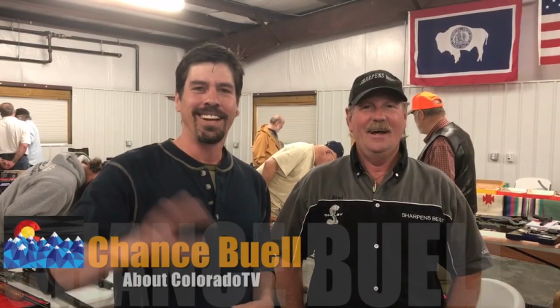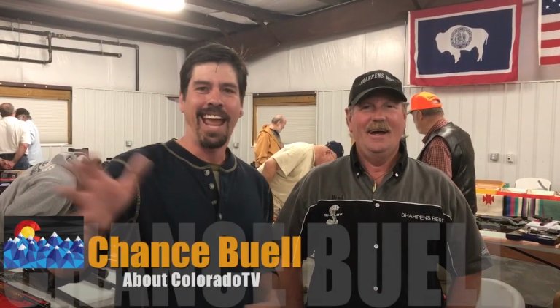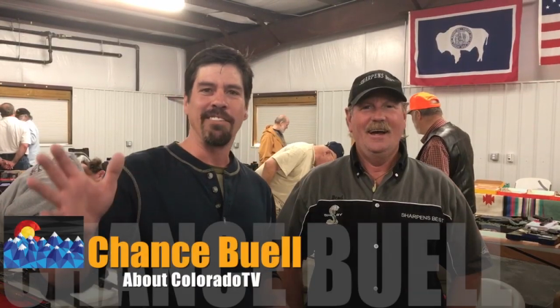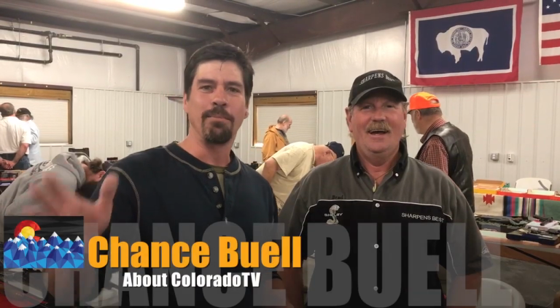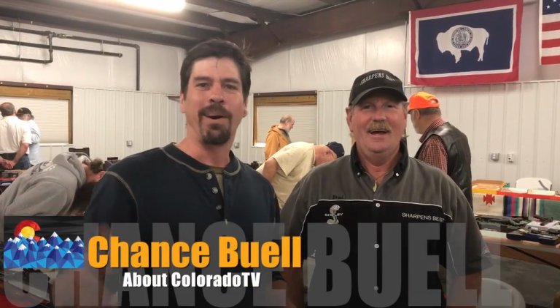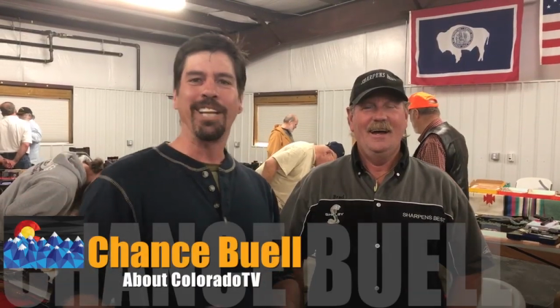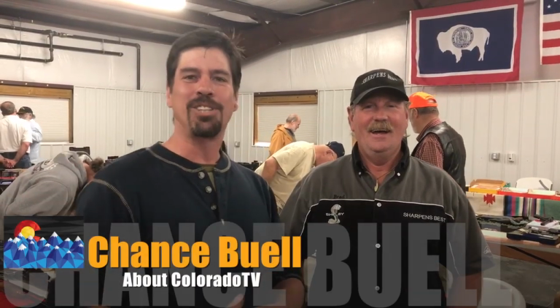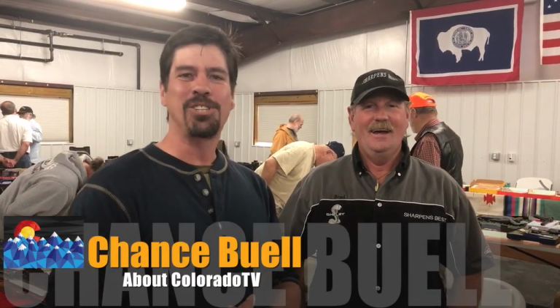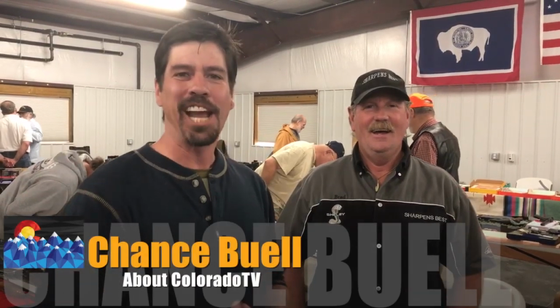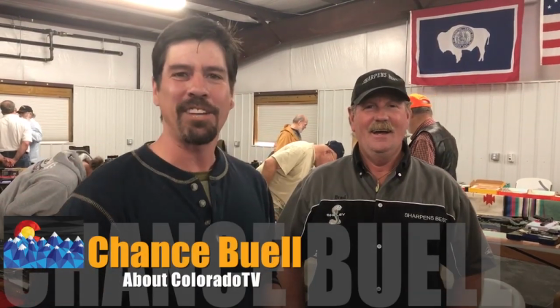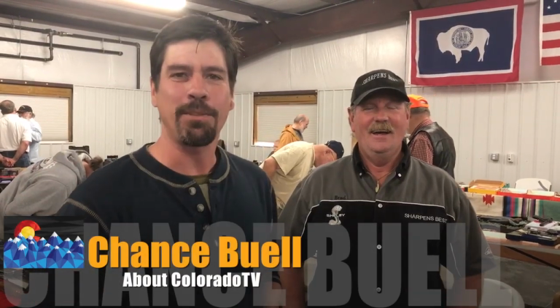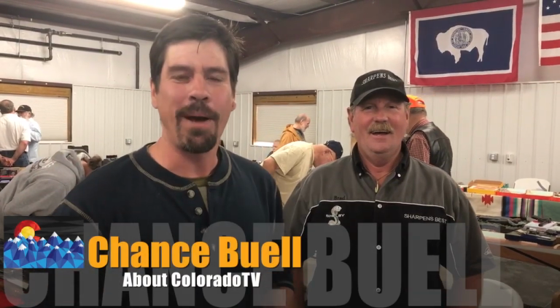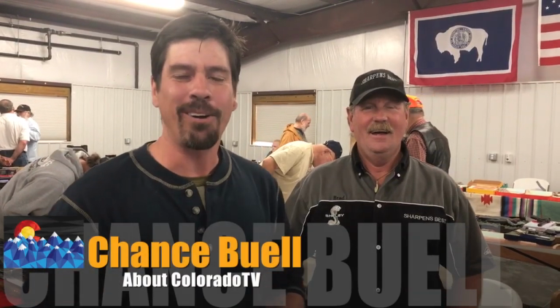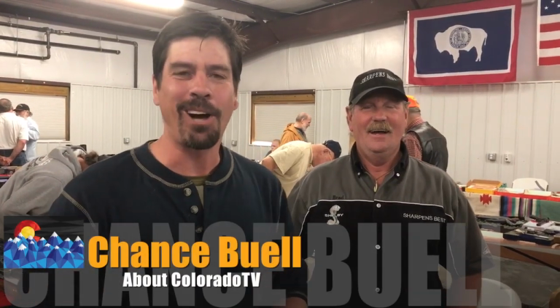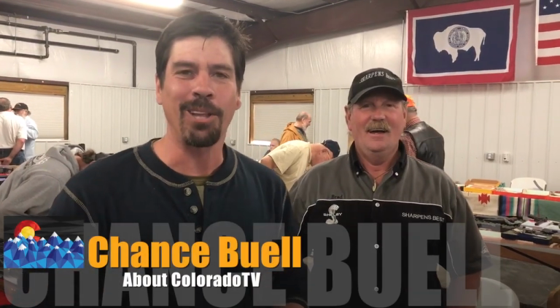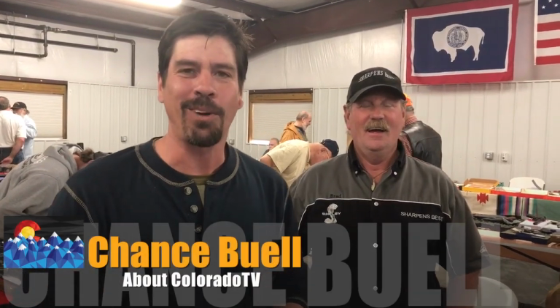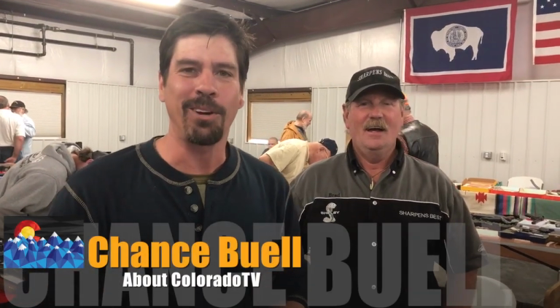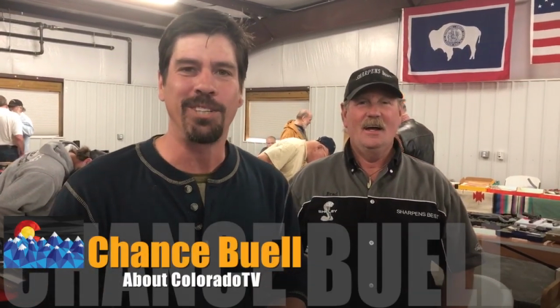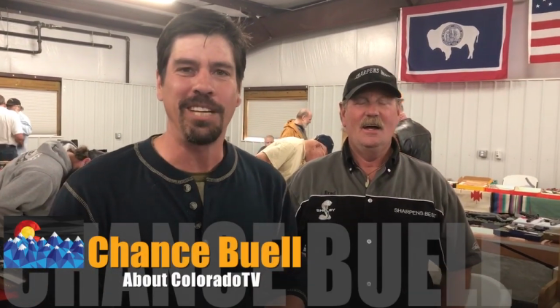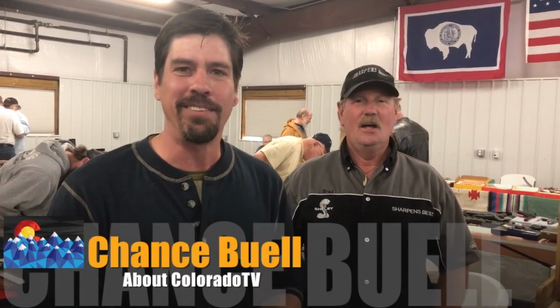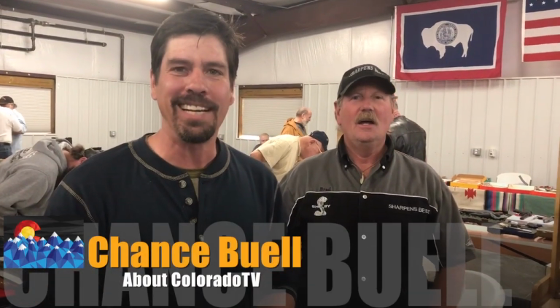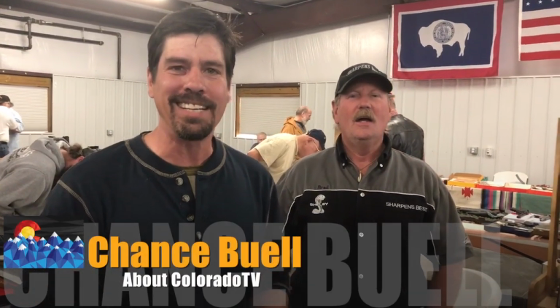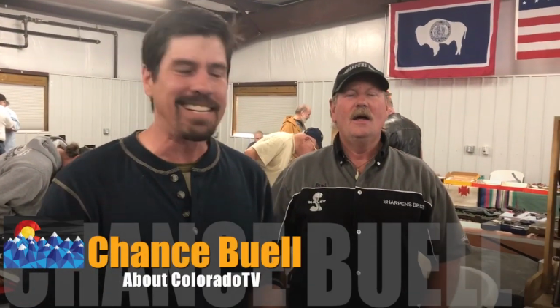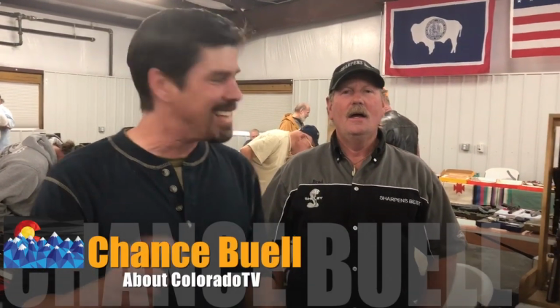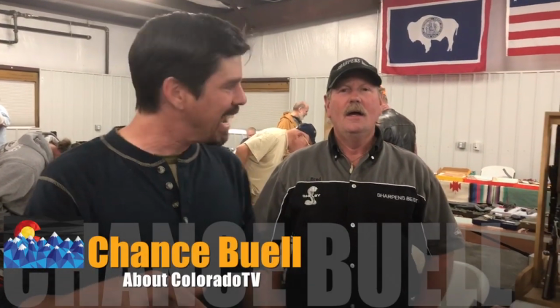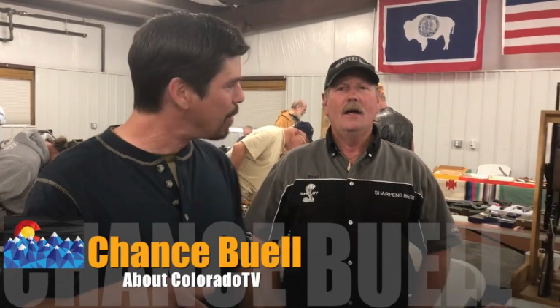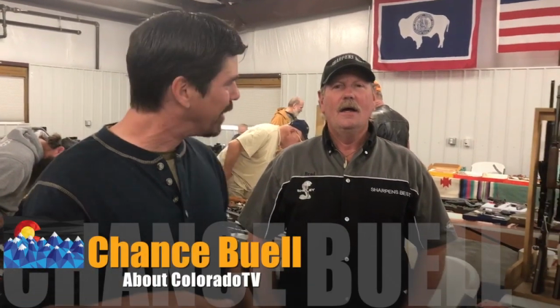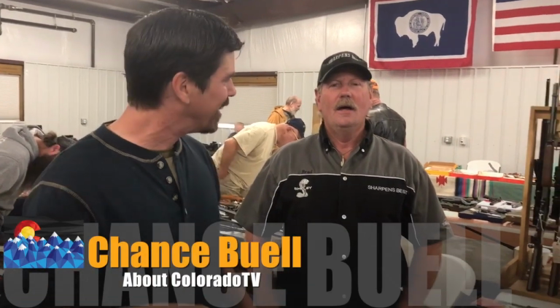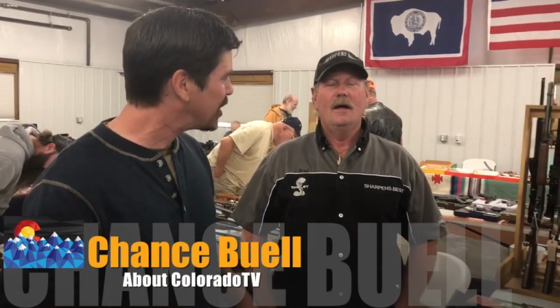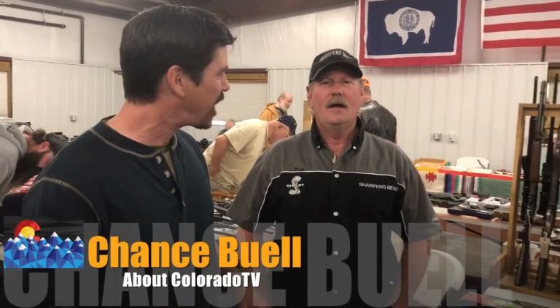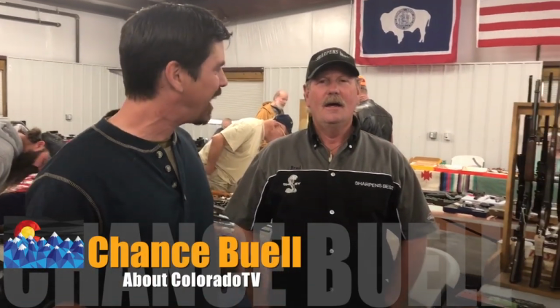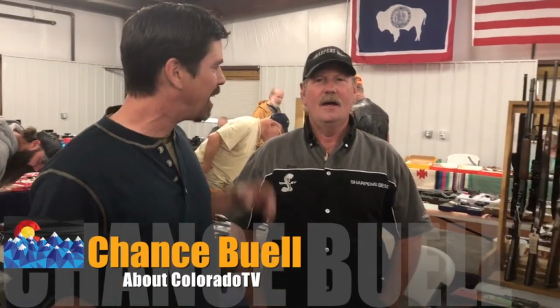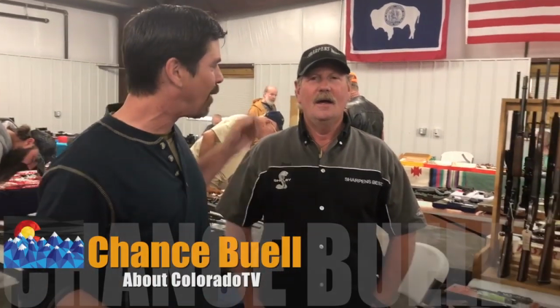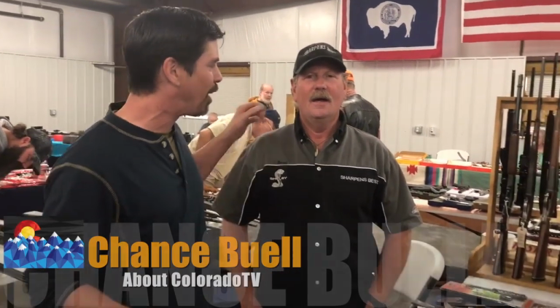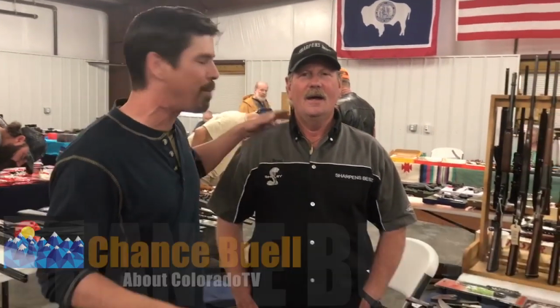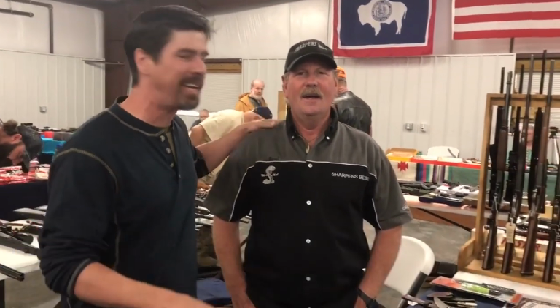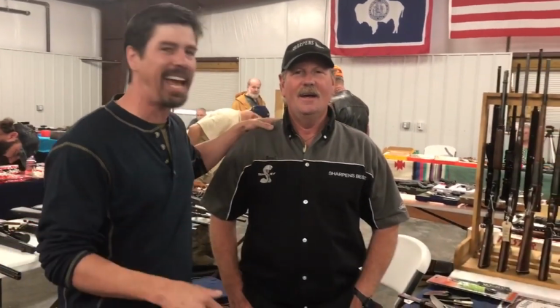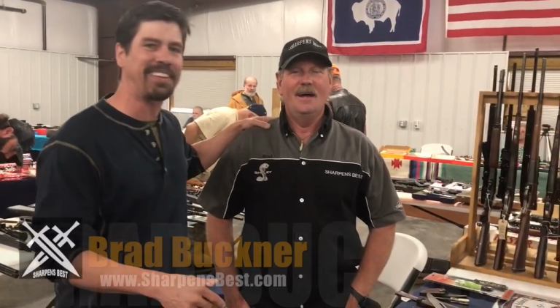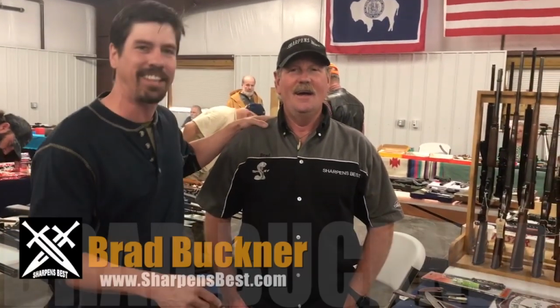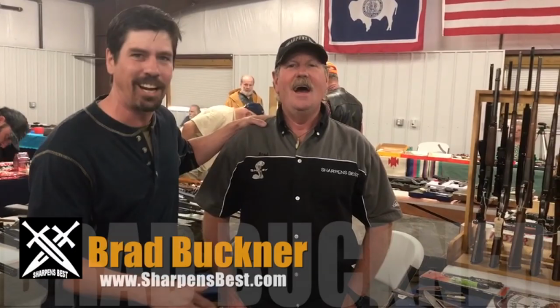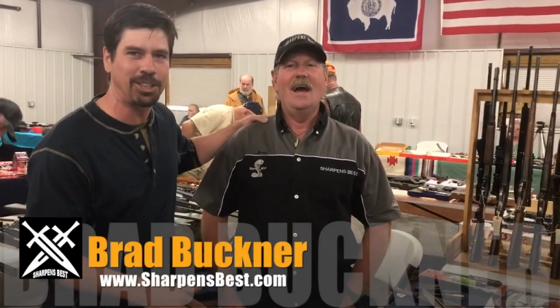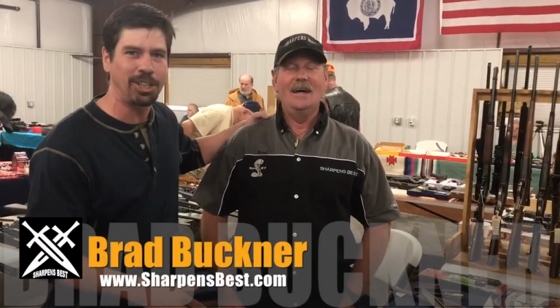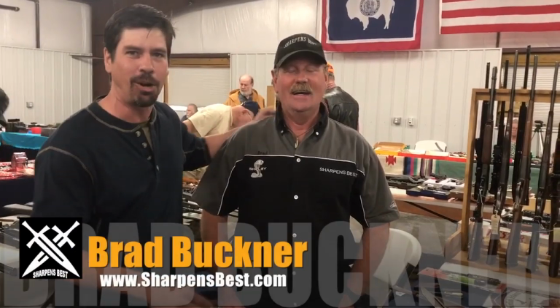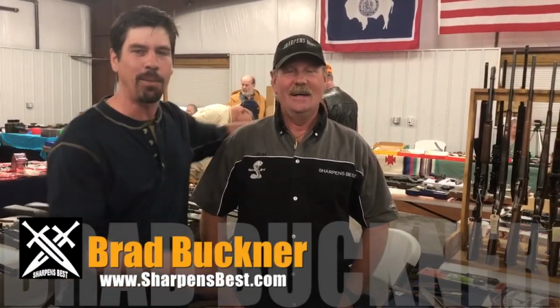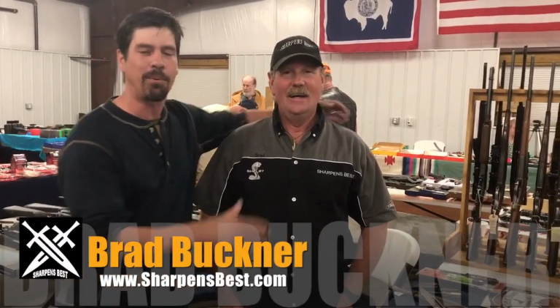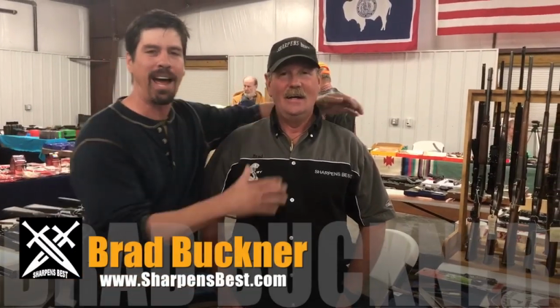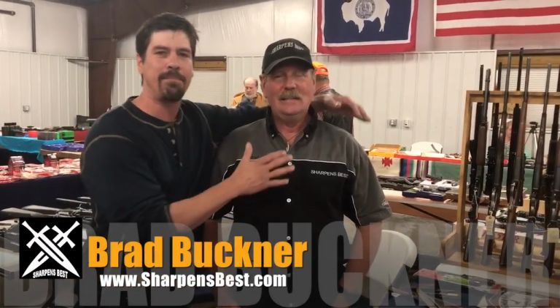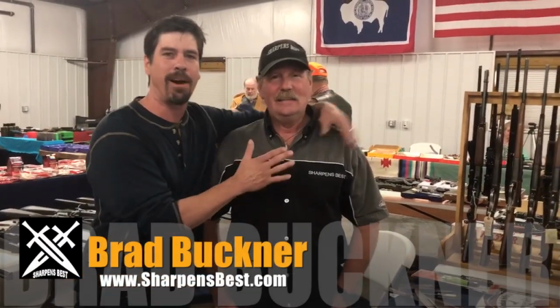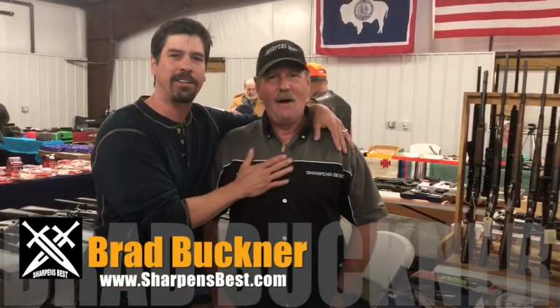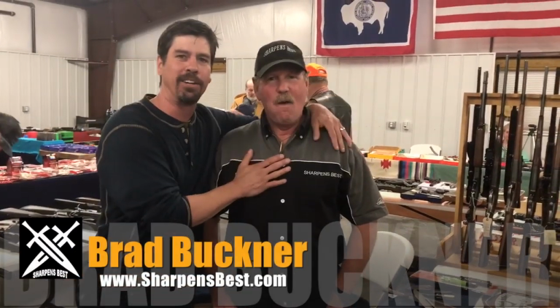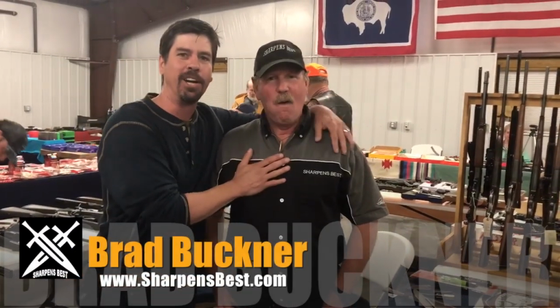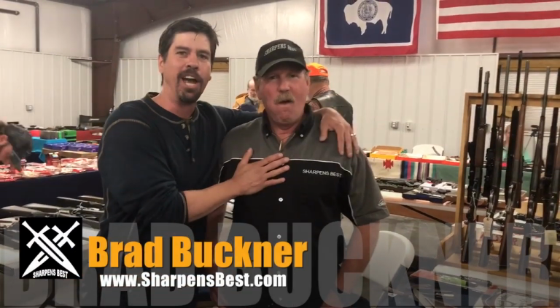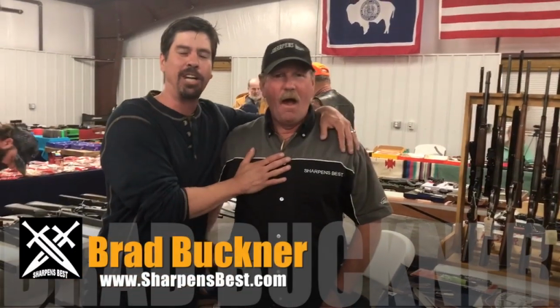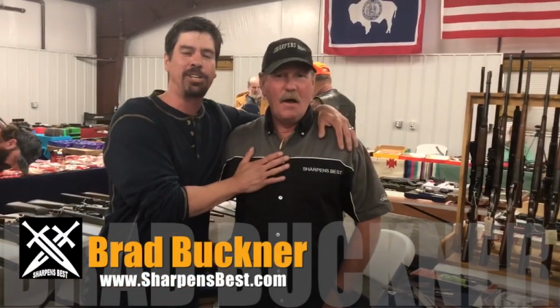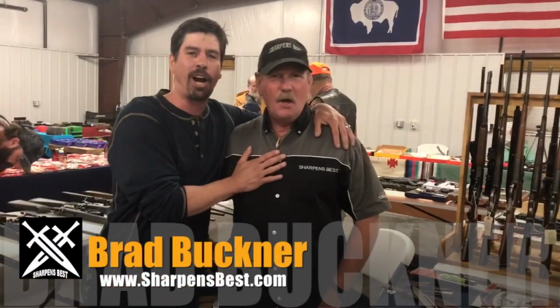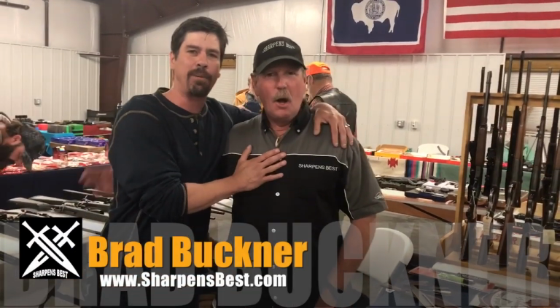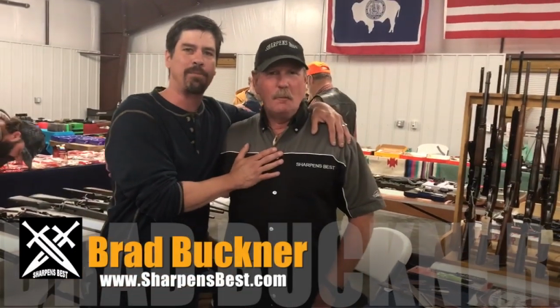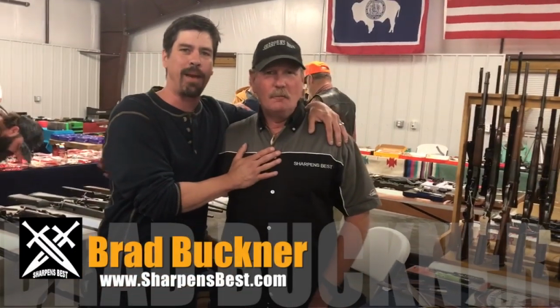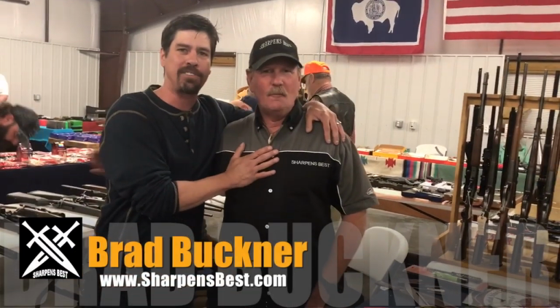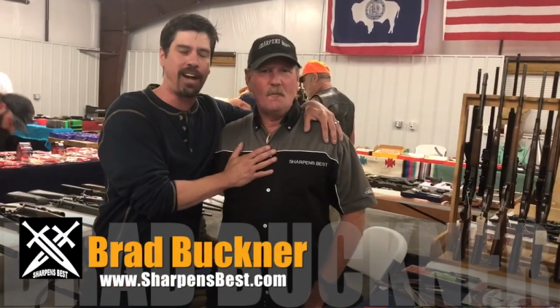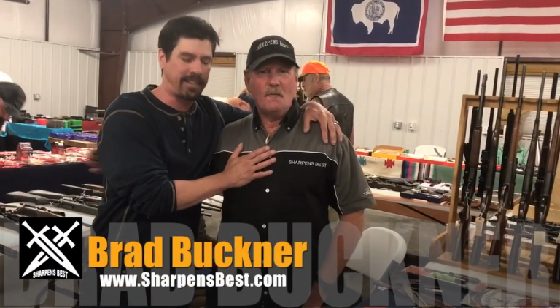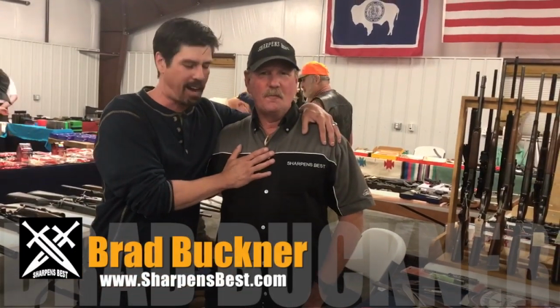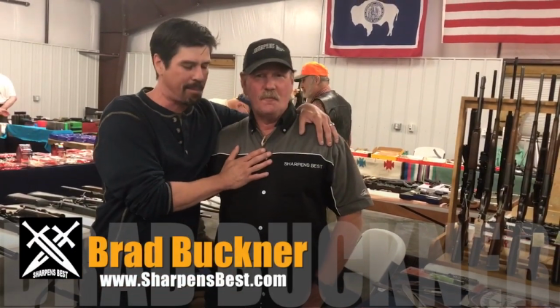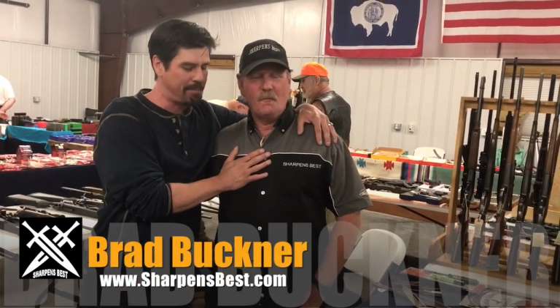Hey everybody, it's Chance with About Colorado TV, and today we are in Cheyenne, Wyoming at the Gun Show with Brad Buckner at SharpensFest.com.